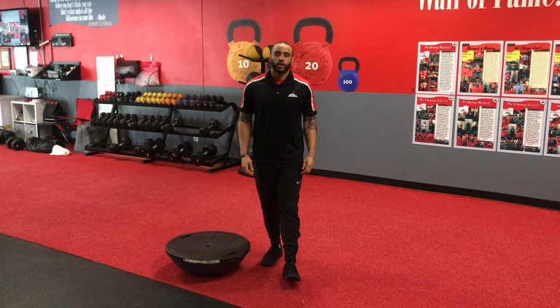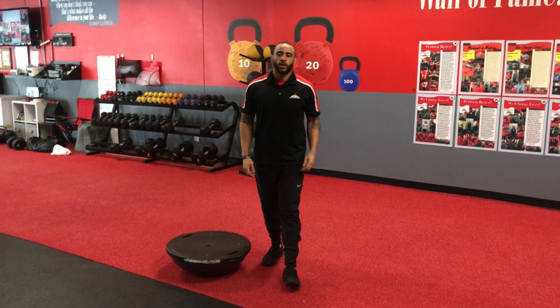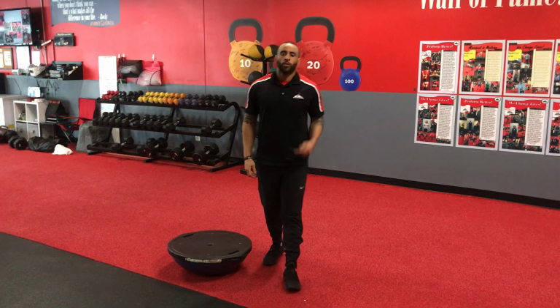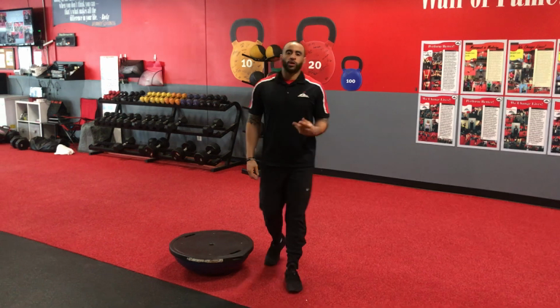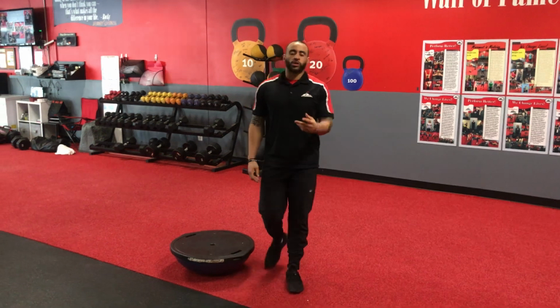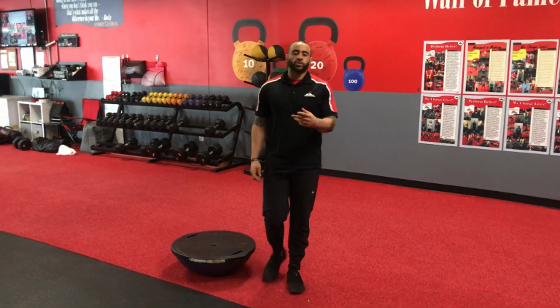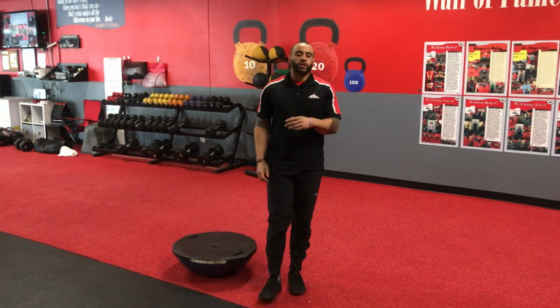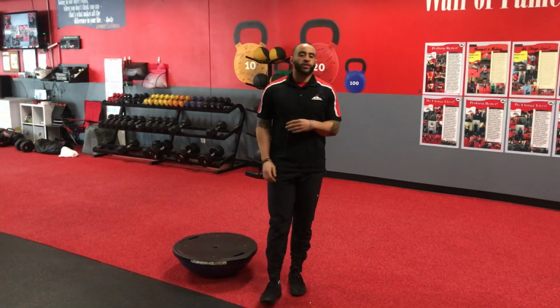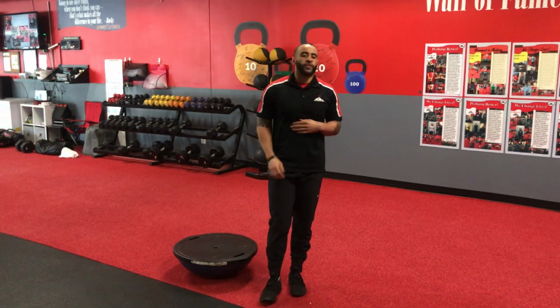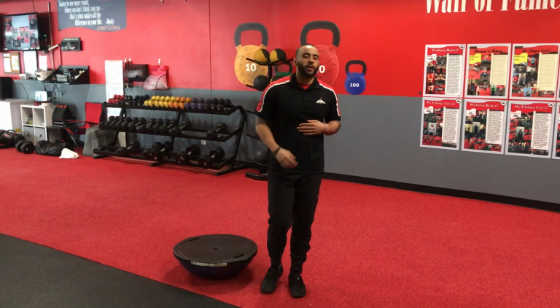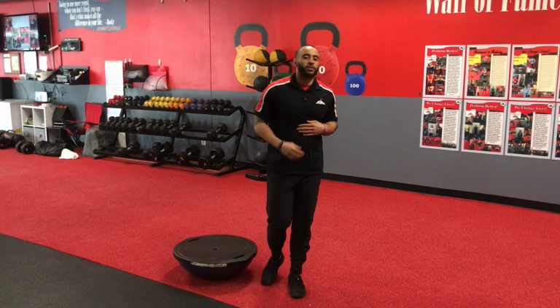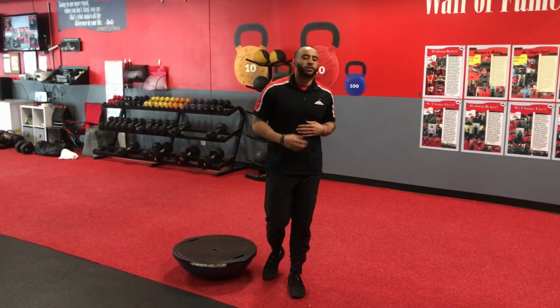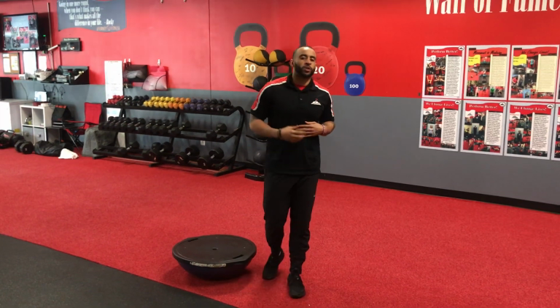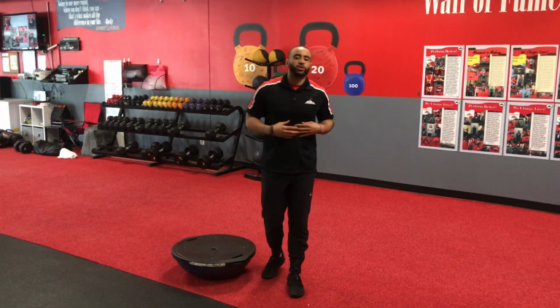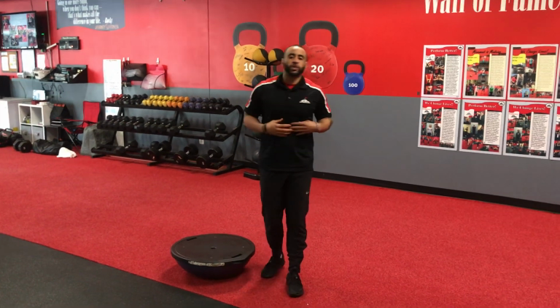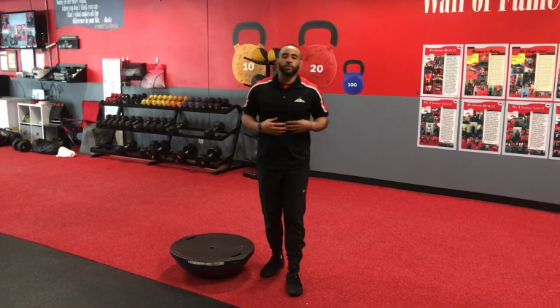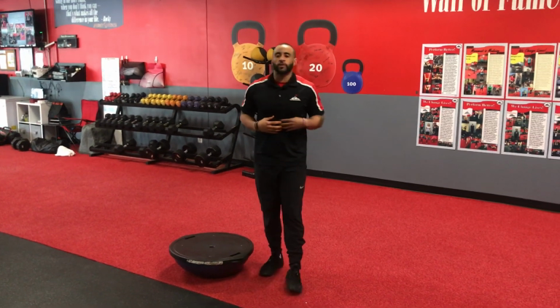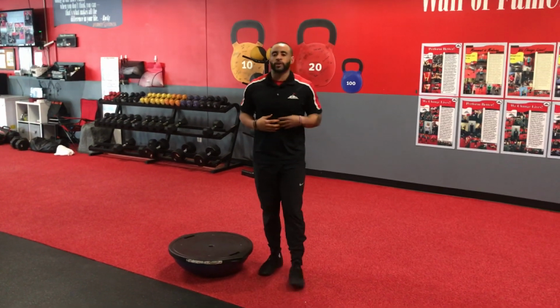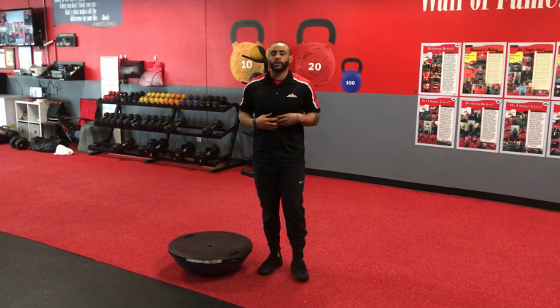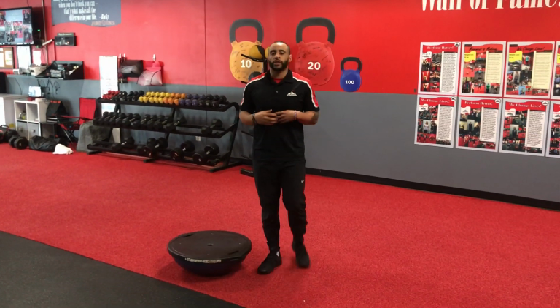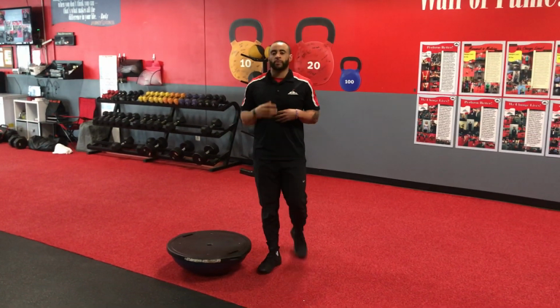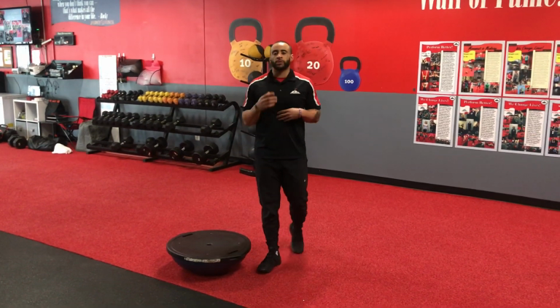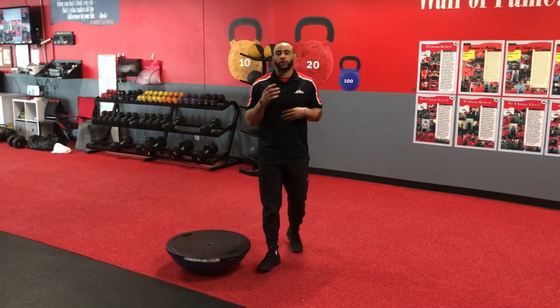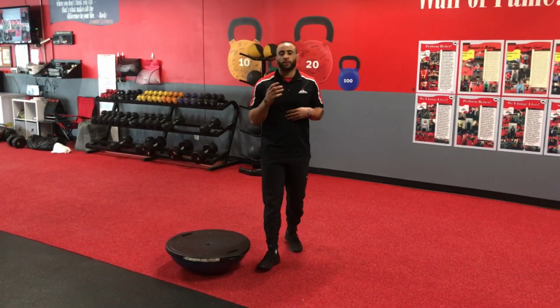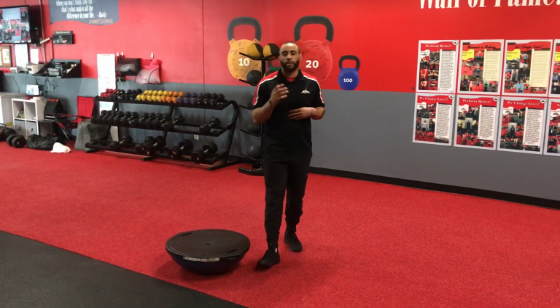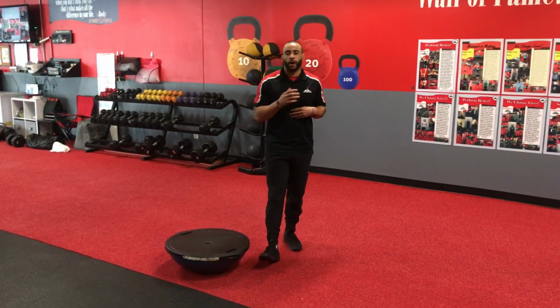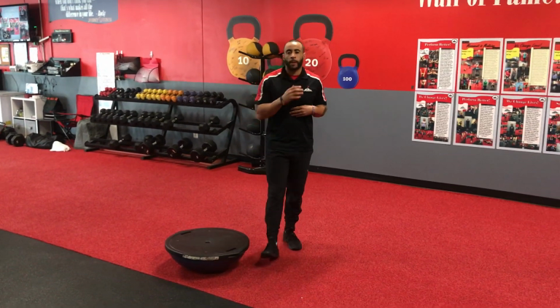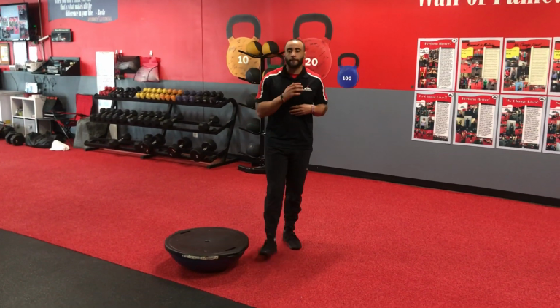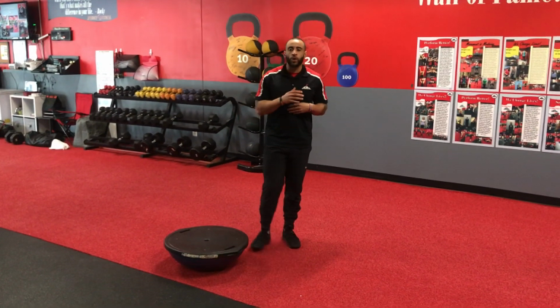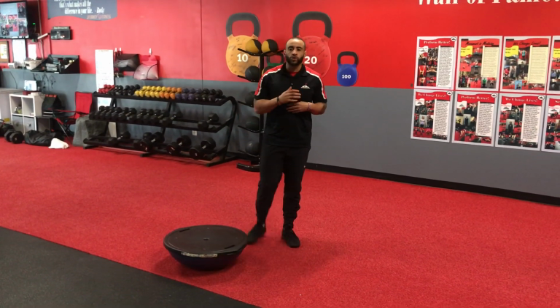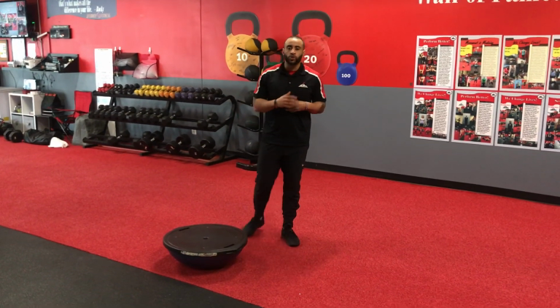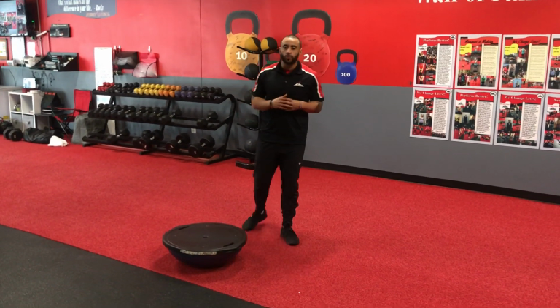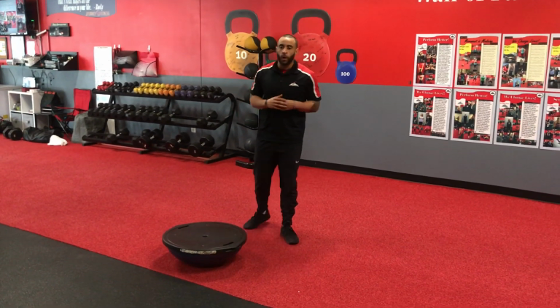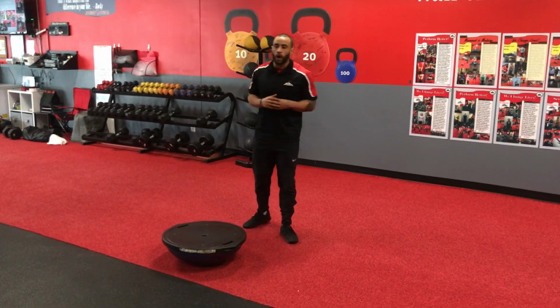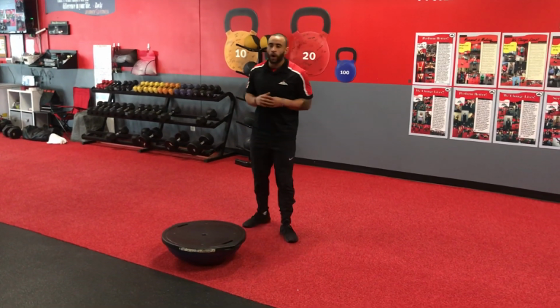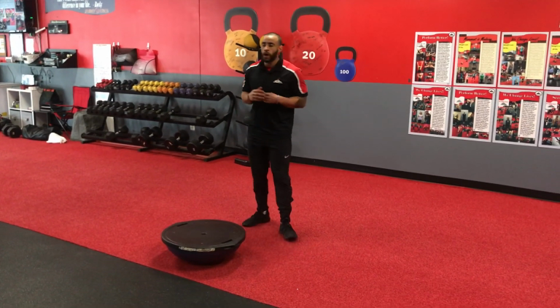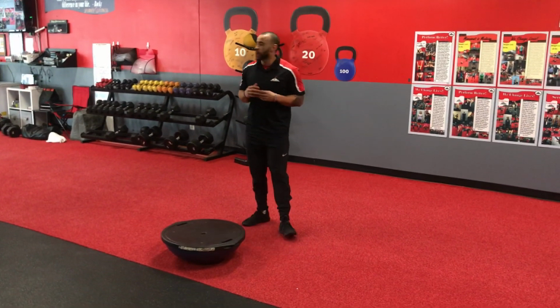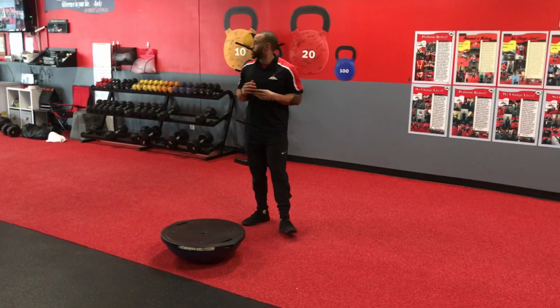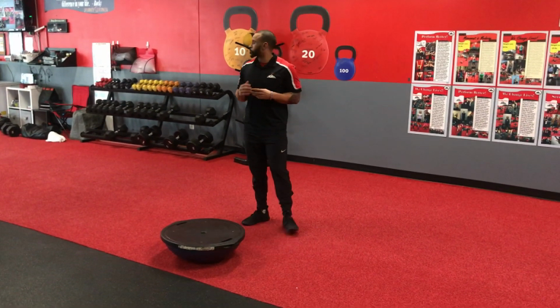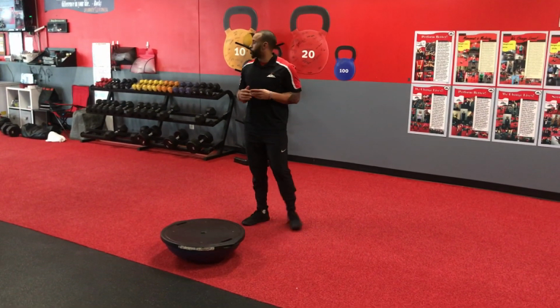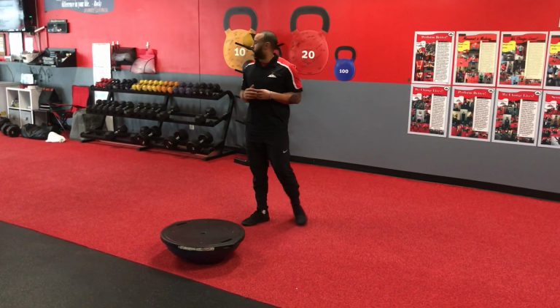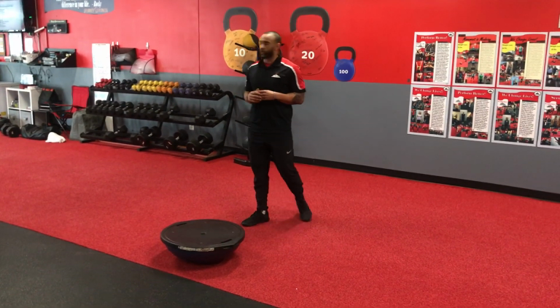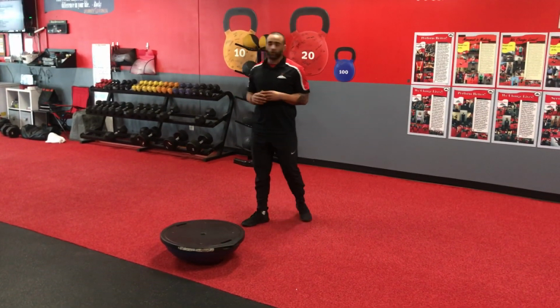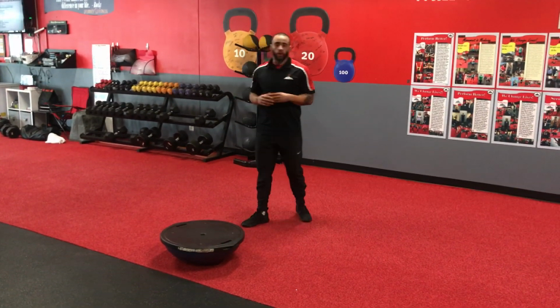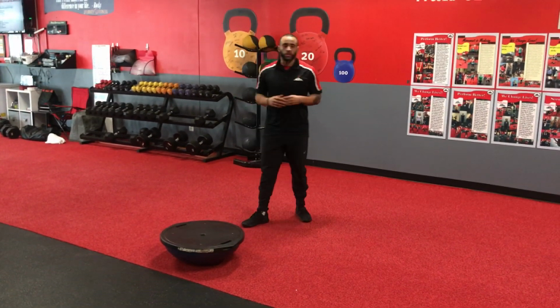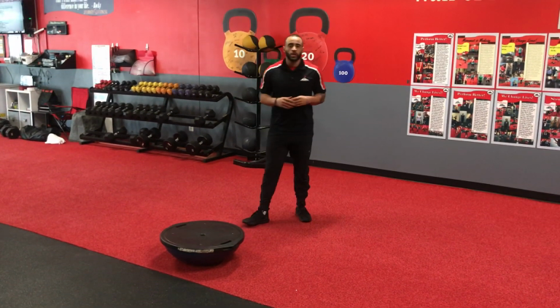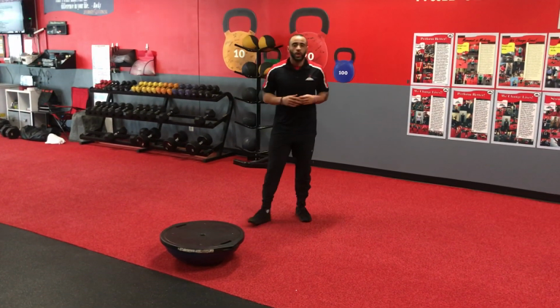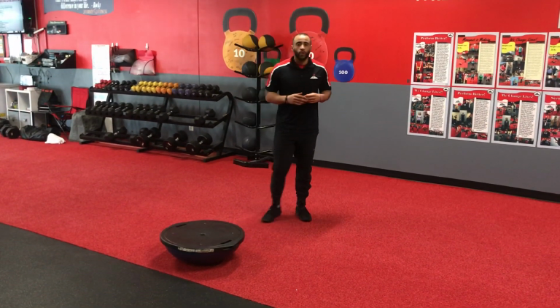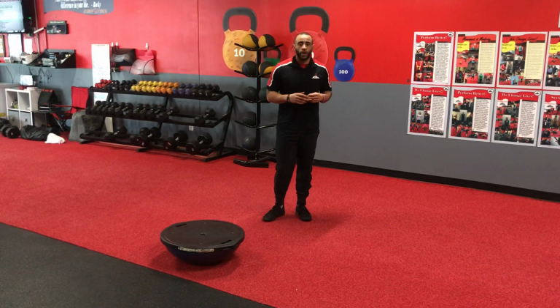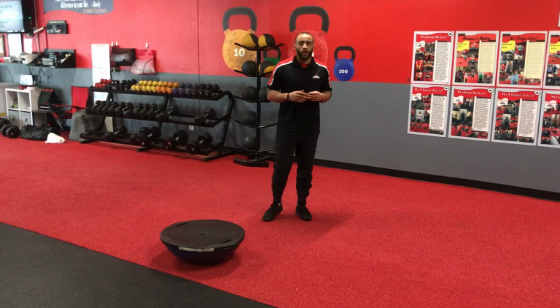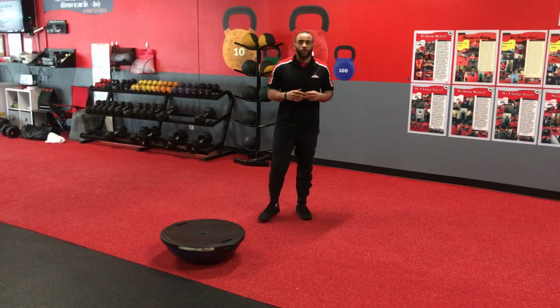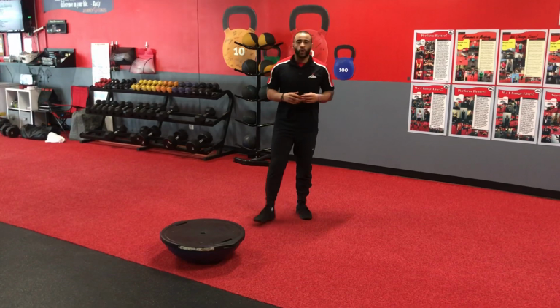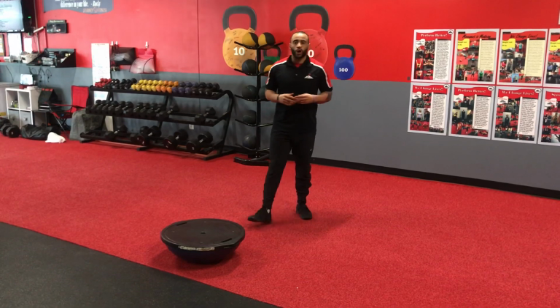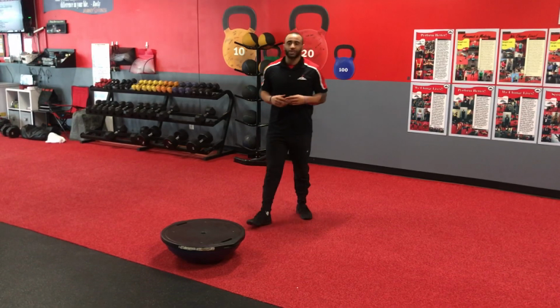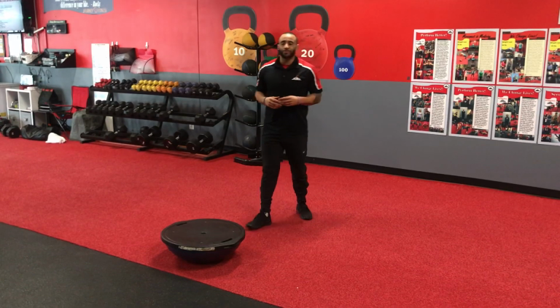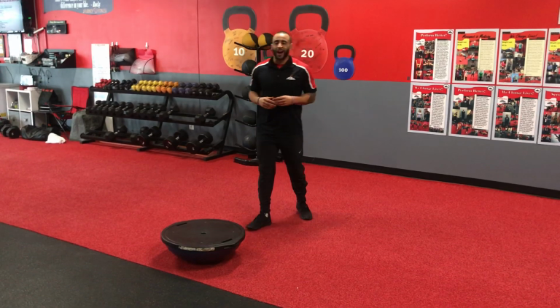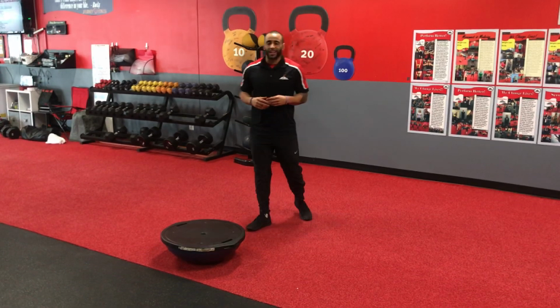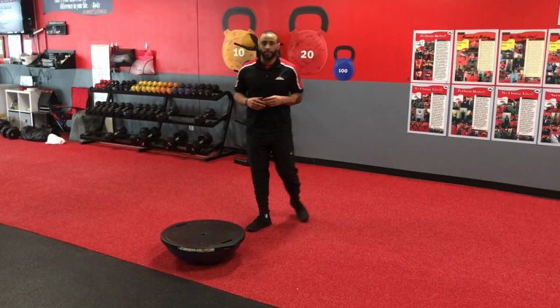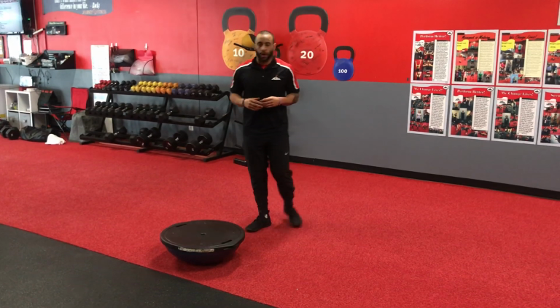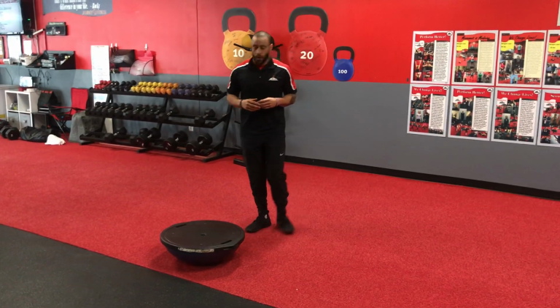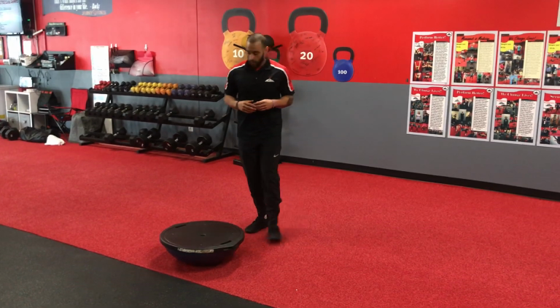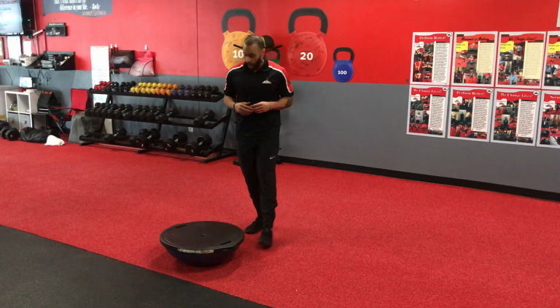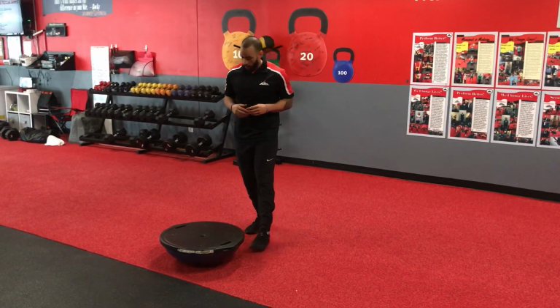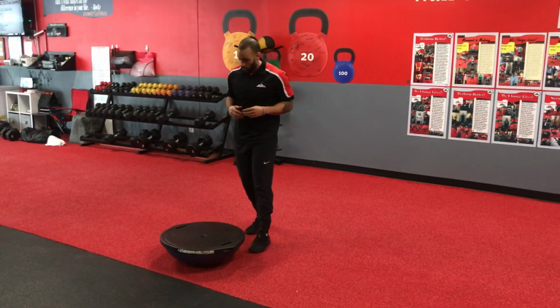What's up training fam, this is Coach Jeremy Hoover. Today we're talking about a BOSU ball squat thrust with a cross body mountain climber.